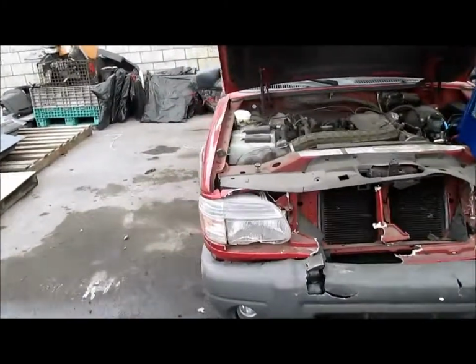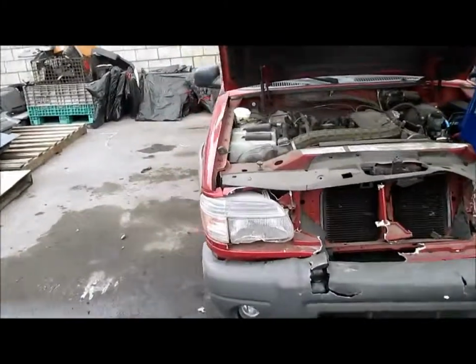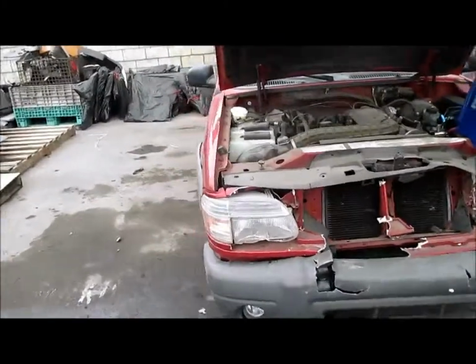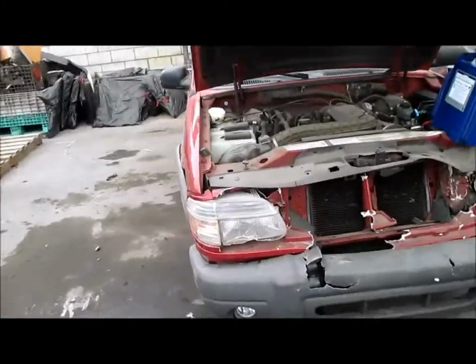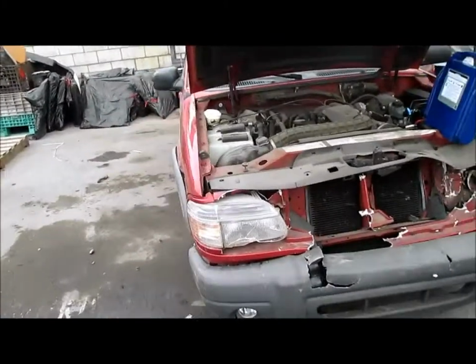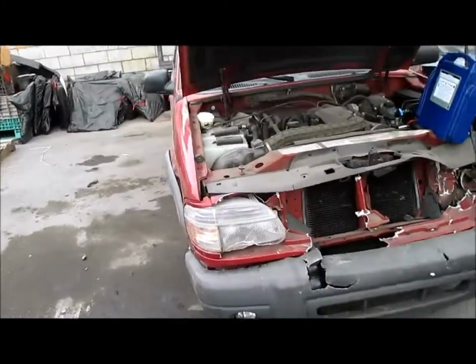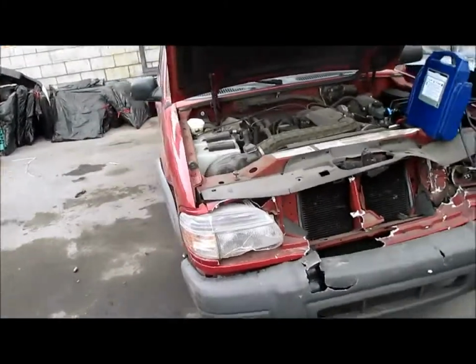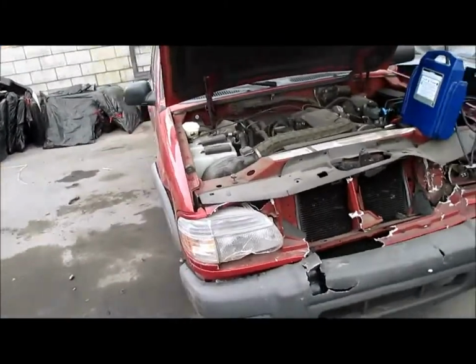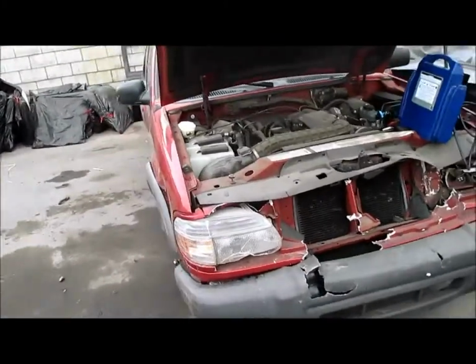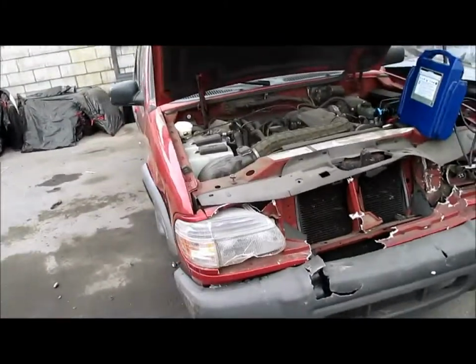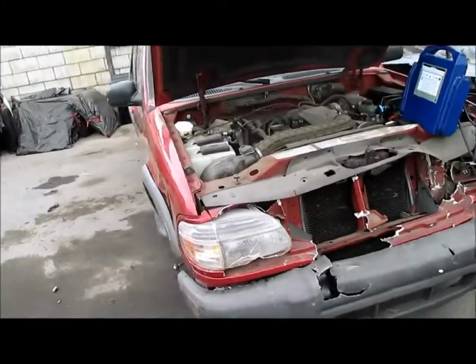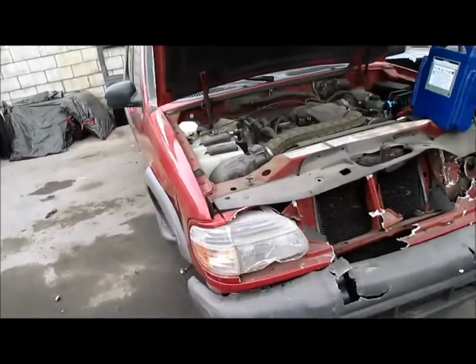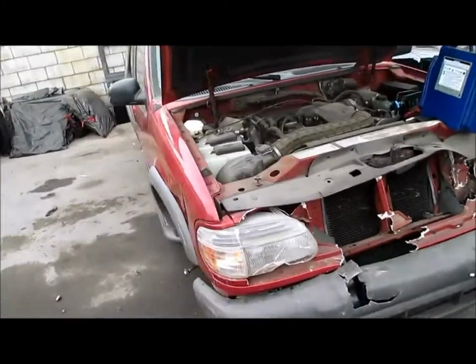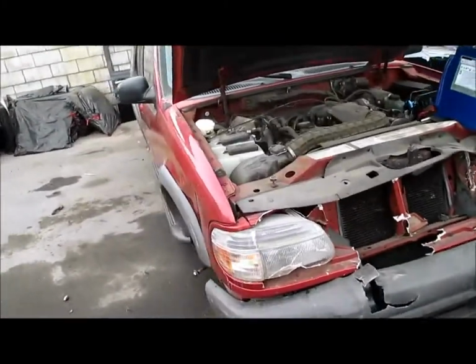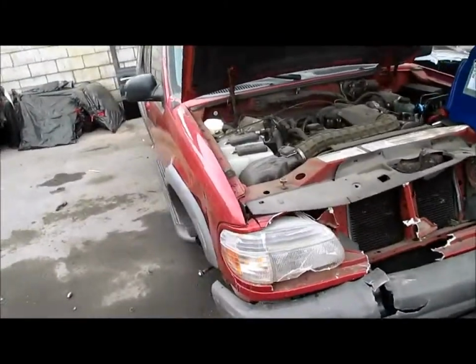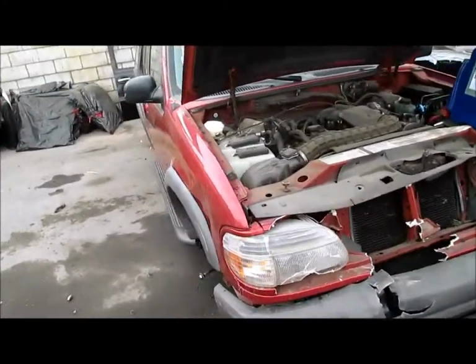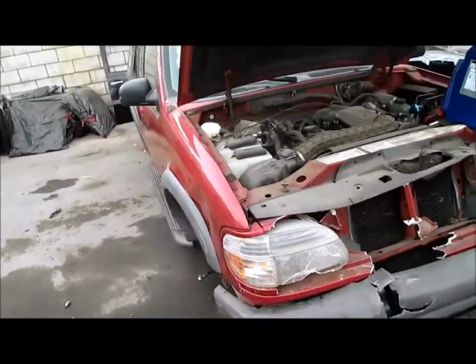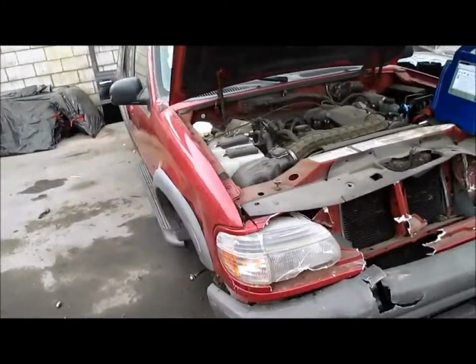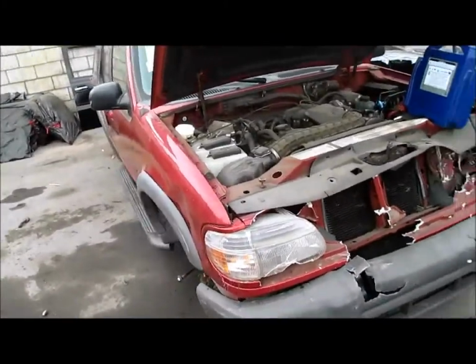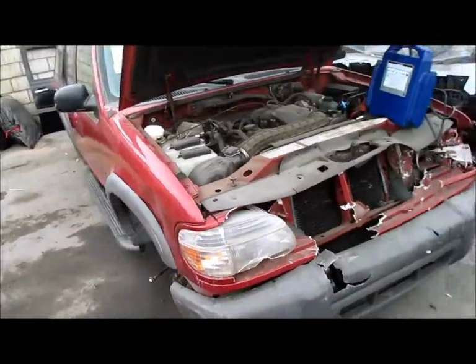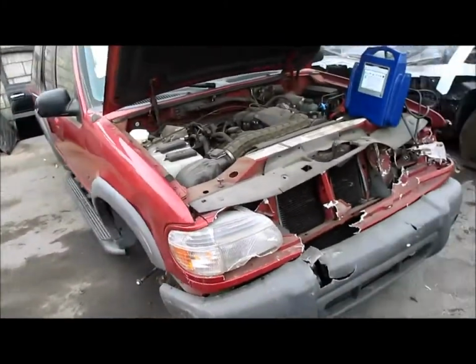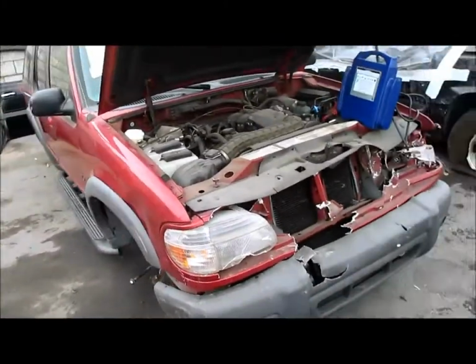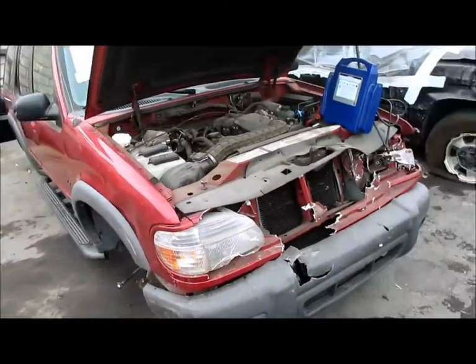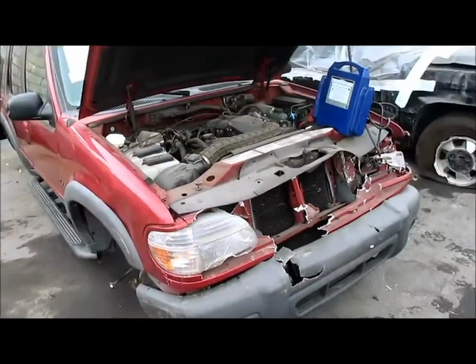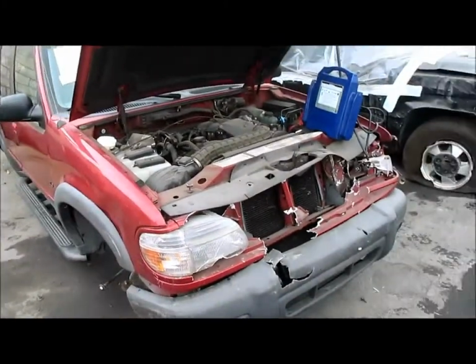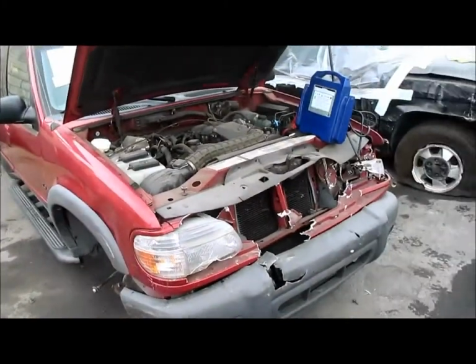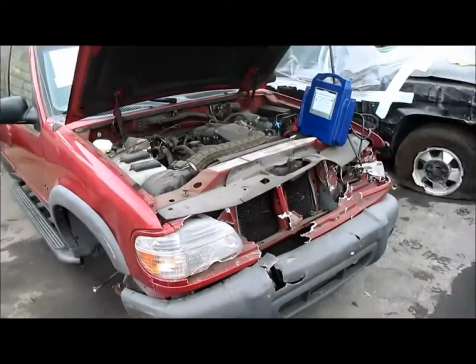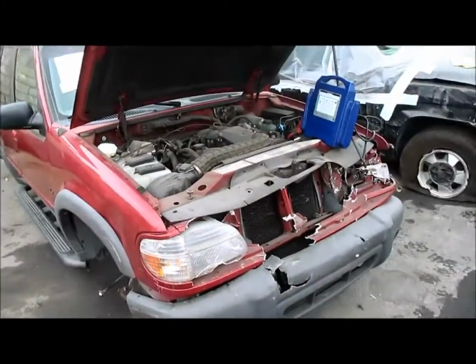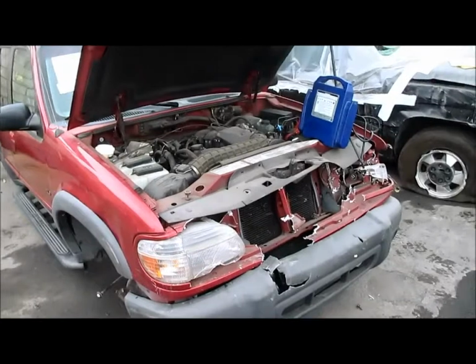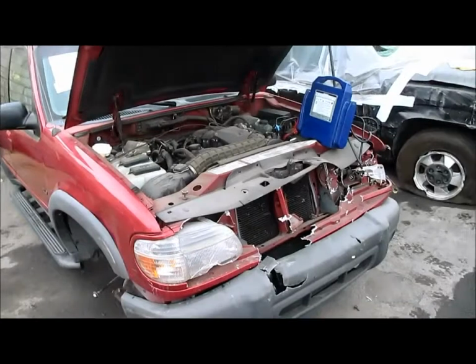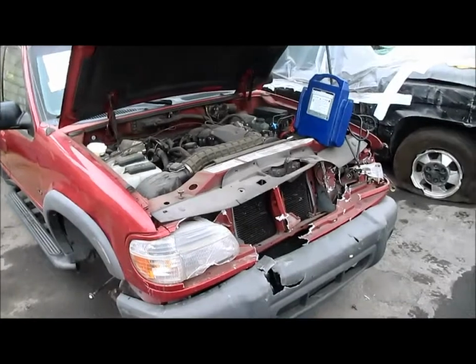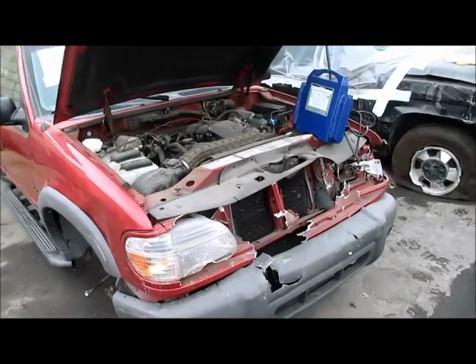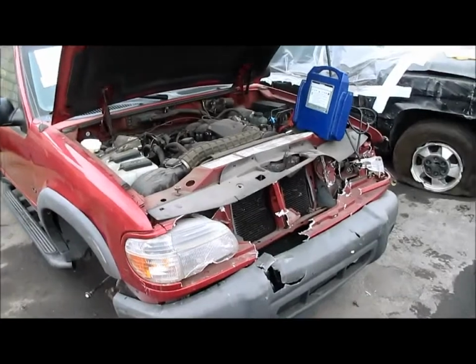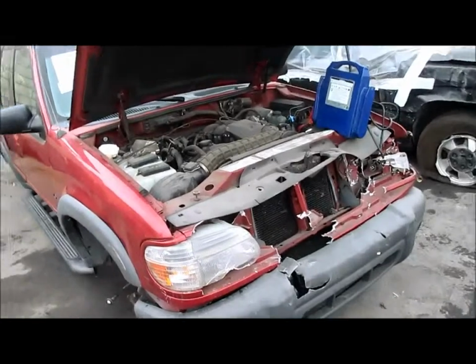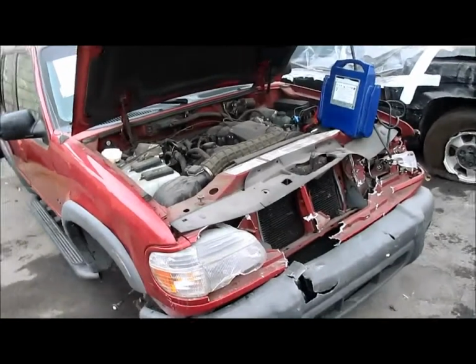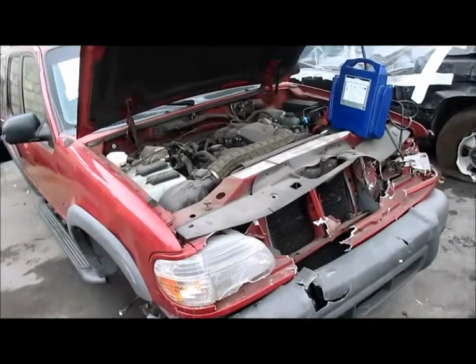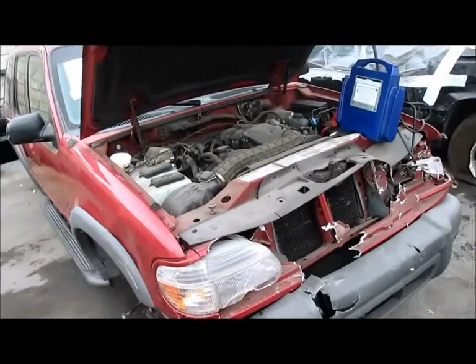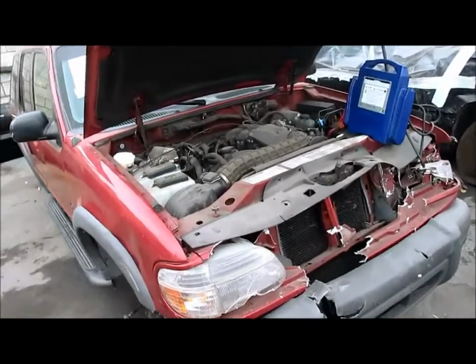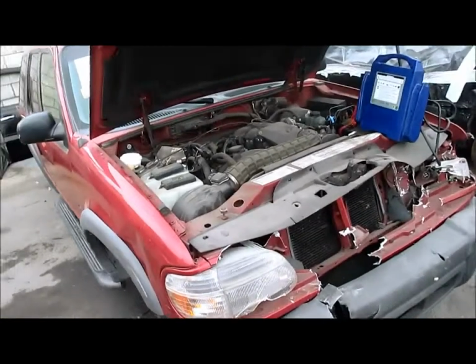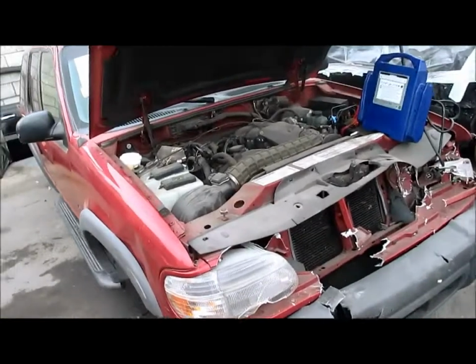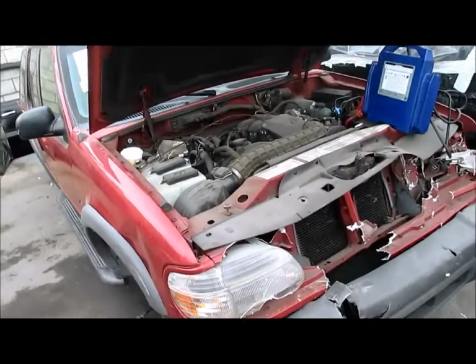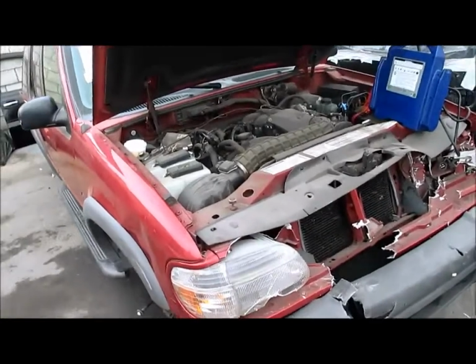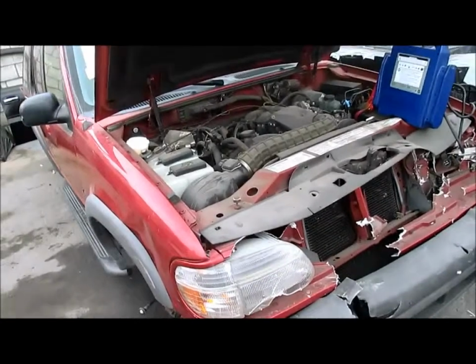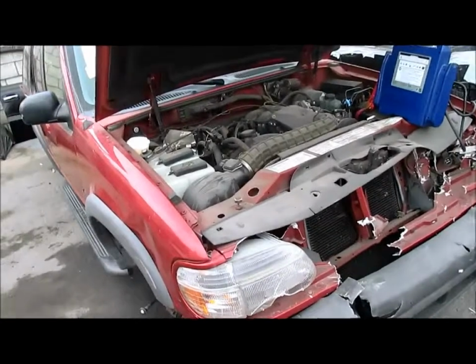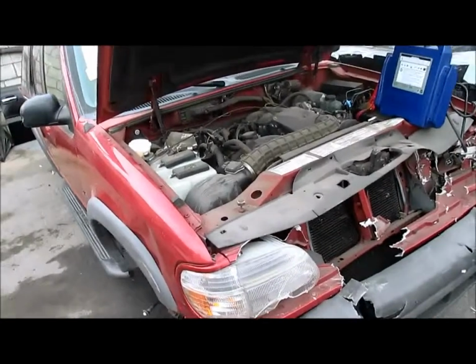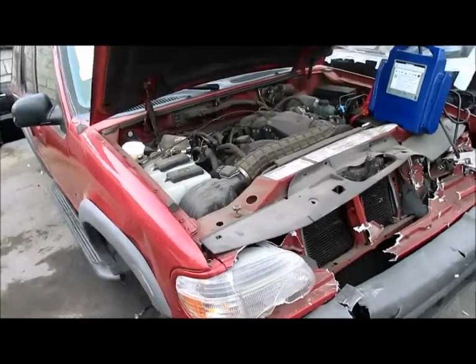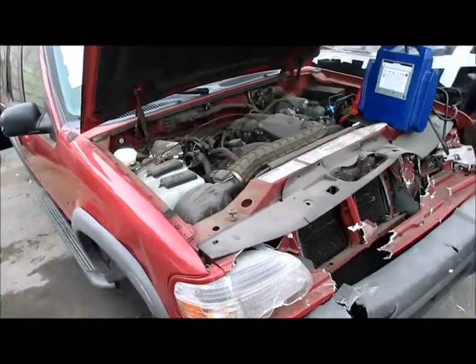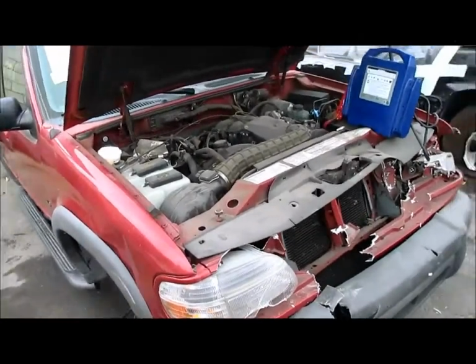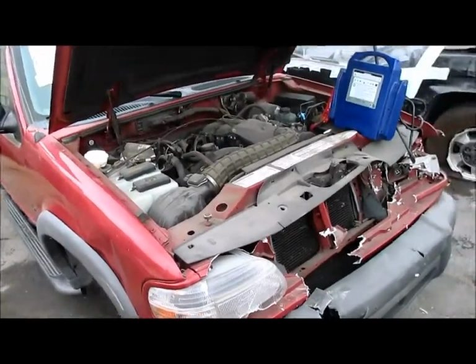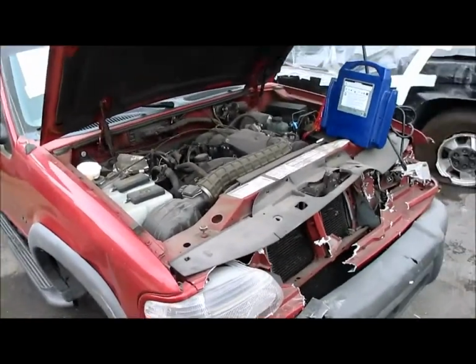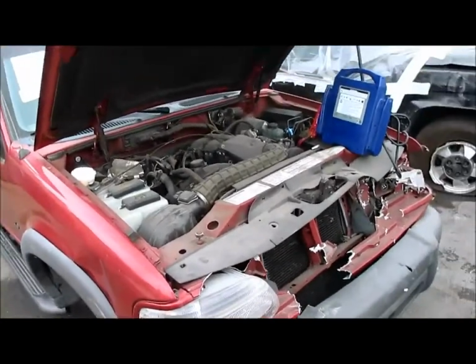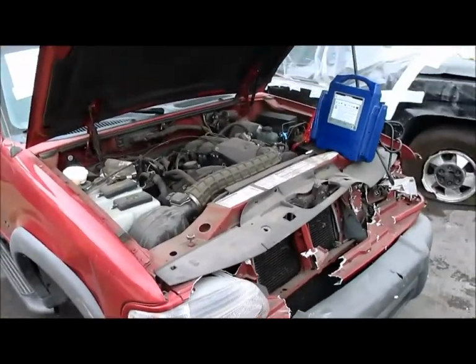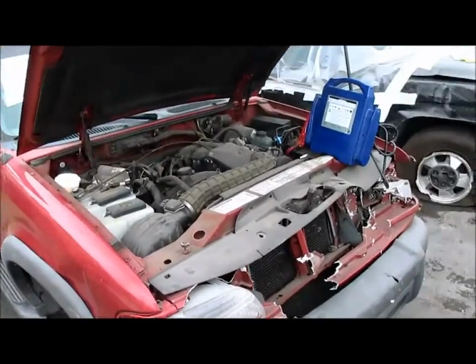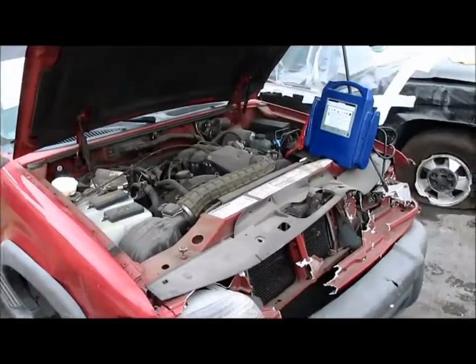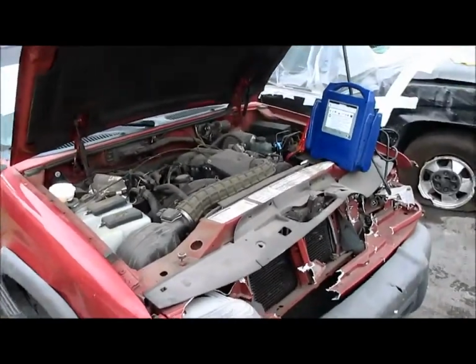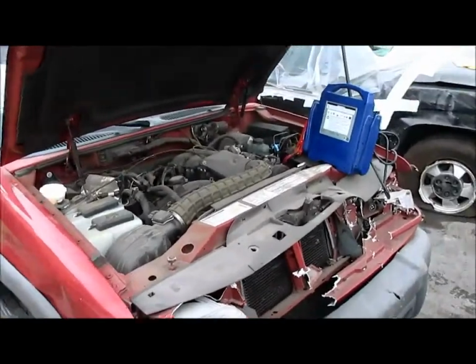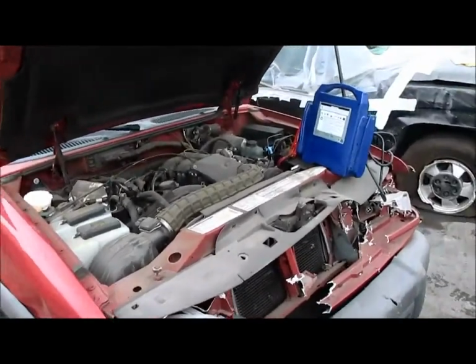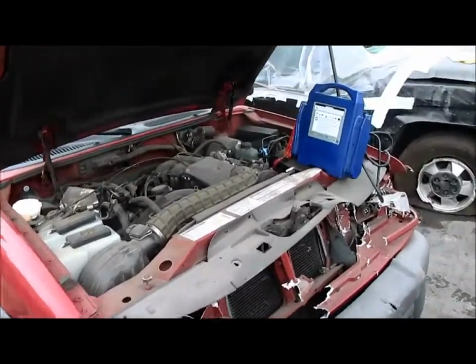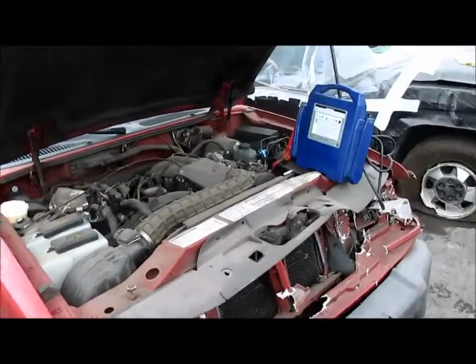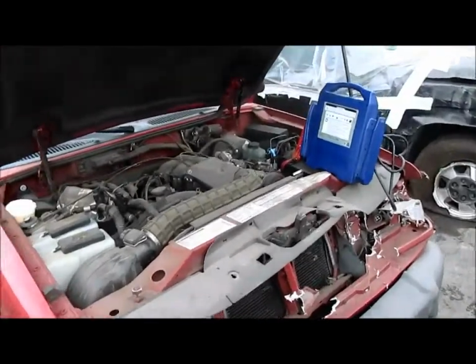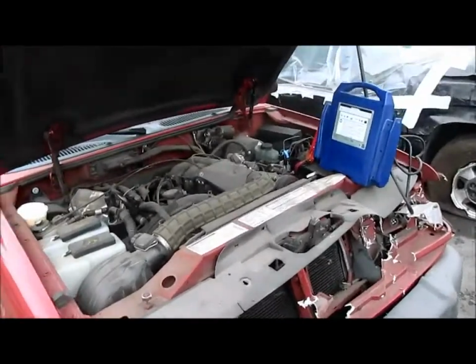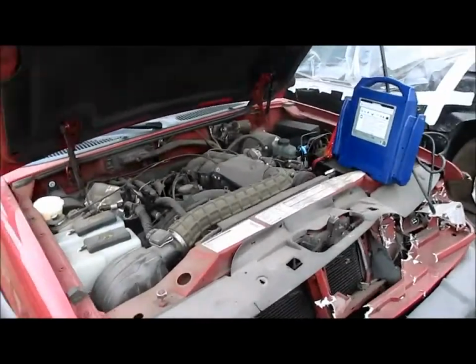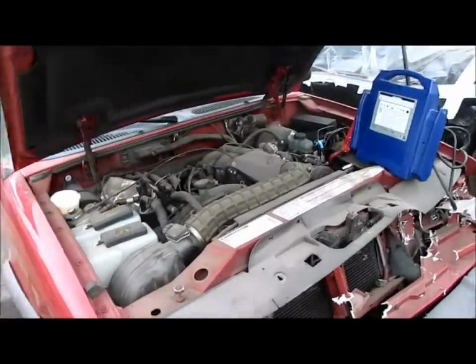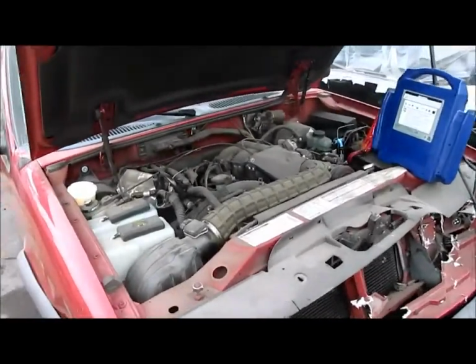It's a four-door with a 4.0-liter engine, automatic transmission, rear-wheel drive. It's got 45,000 miles on this vehicle.